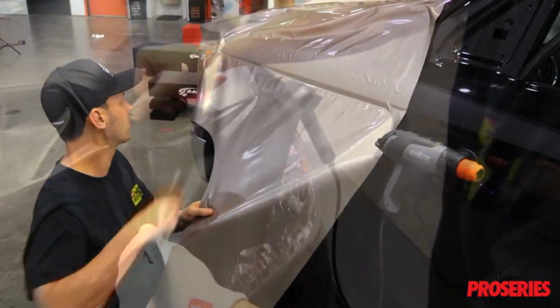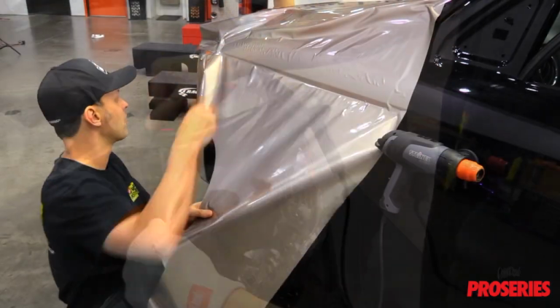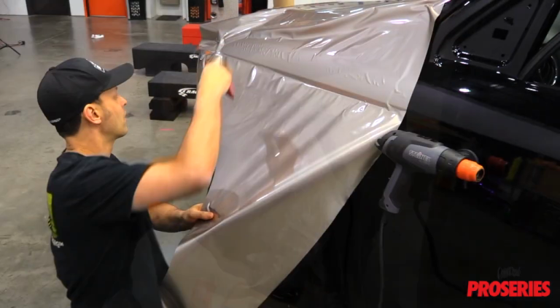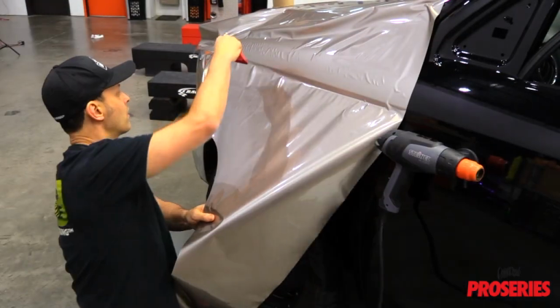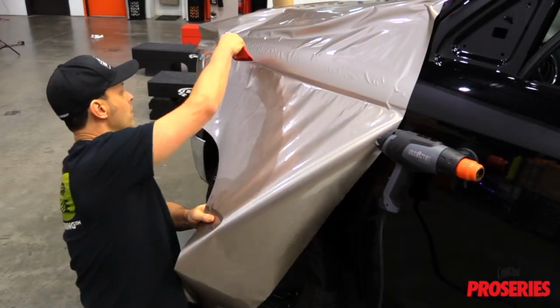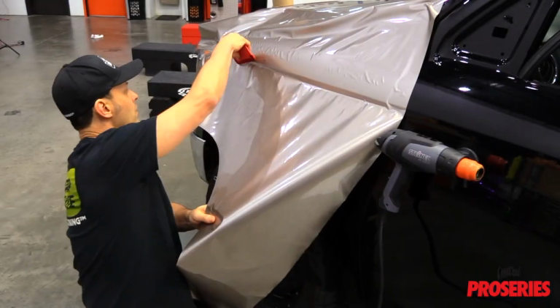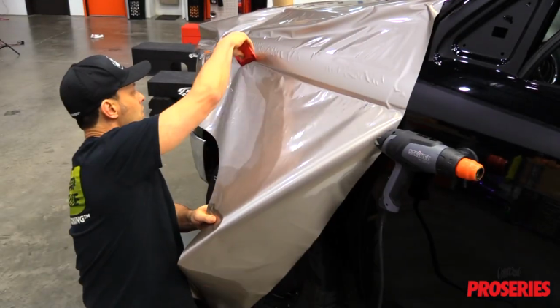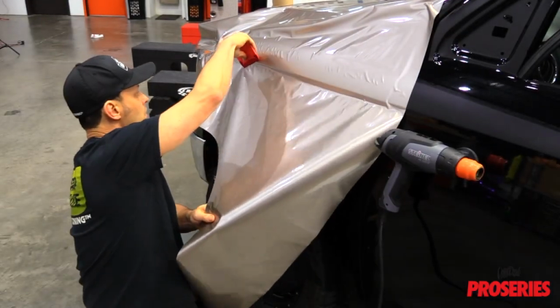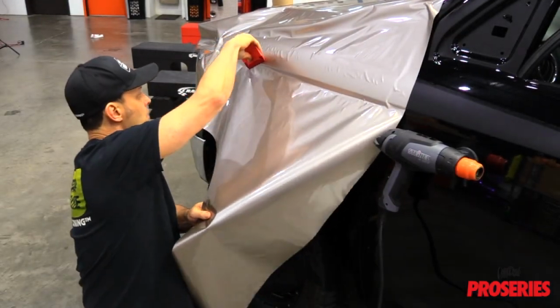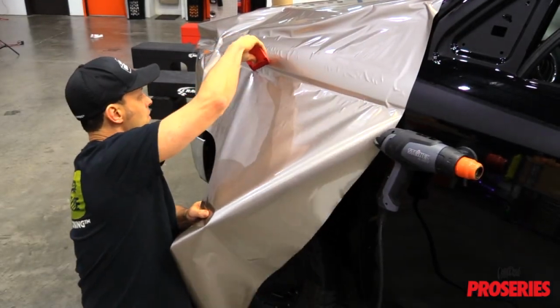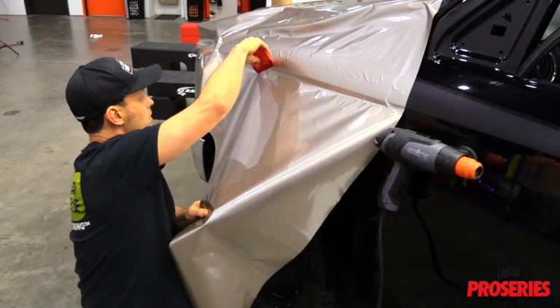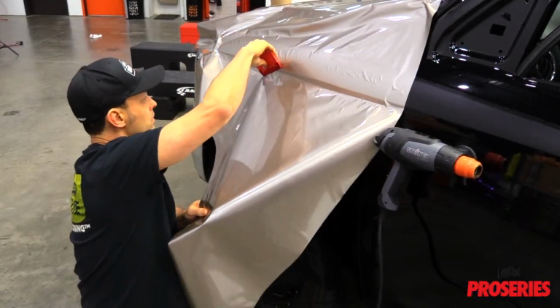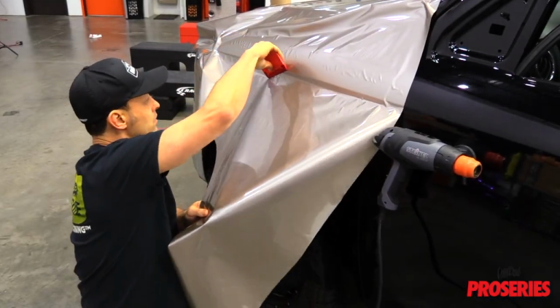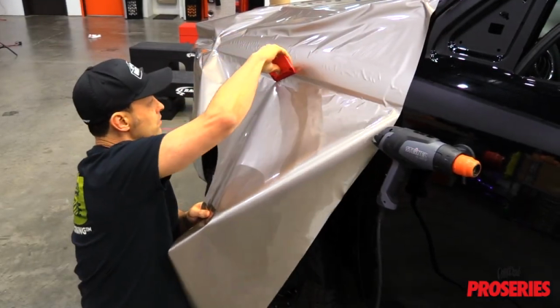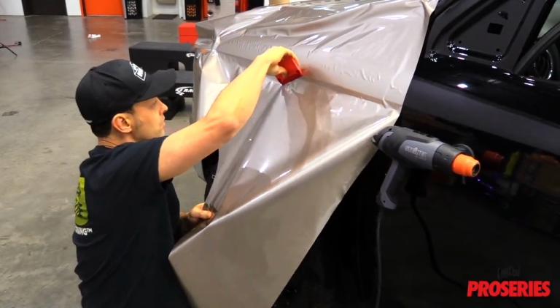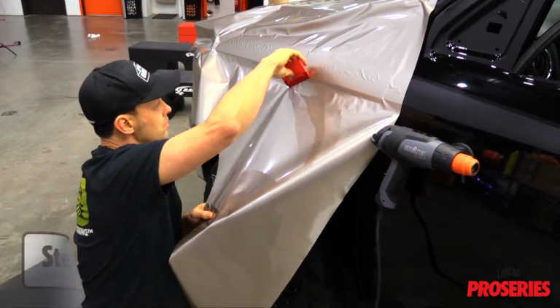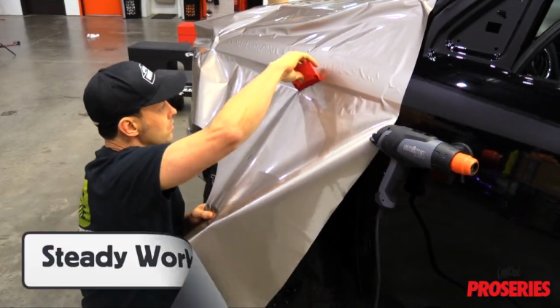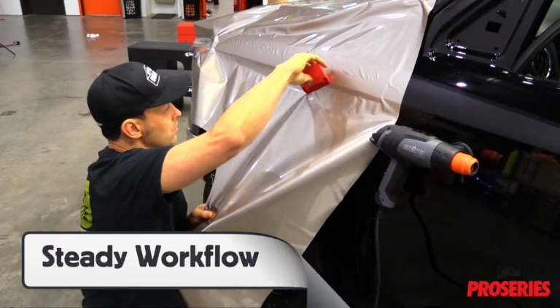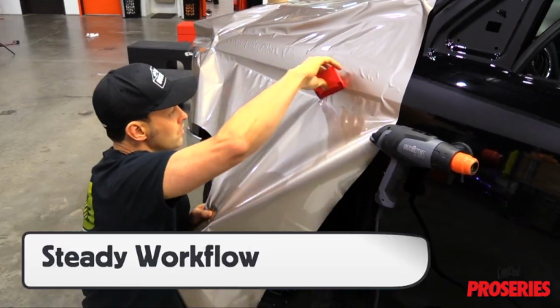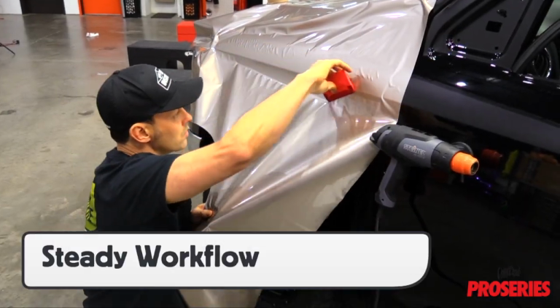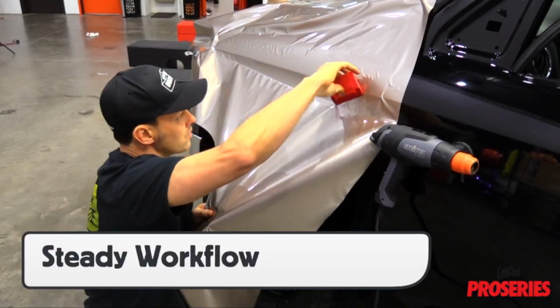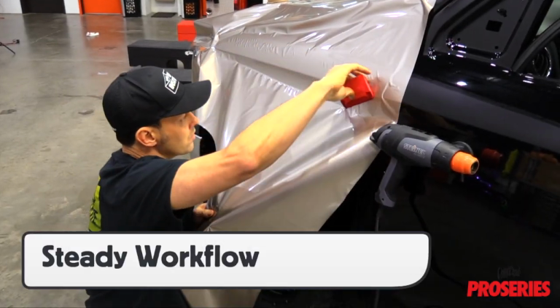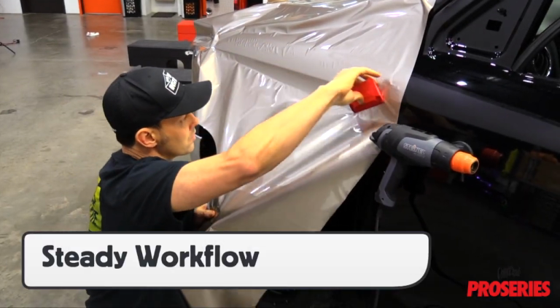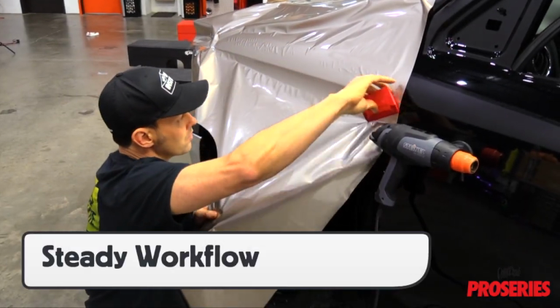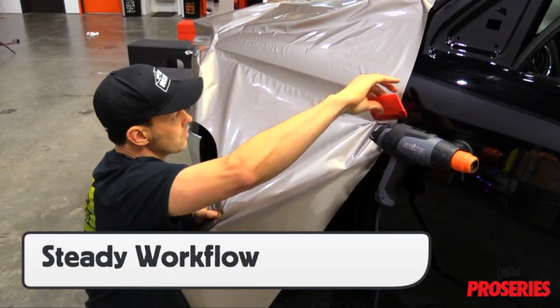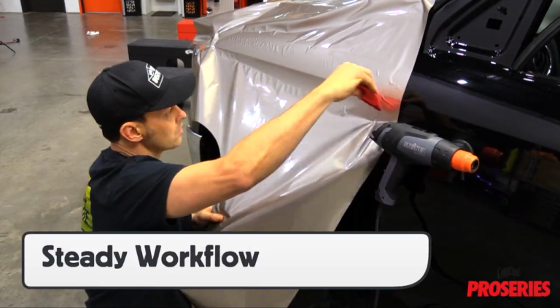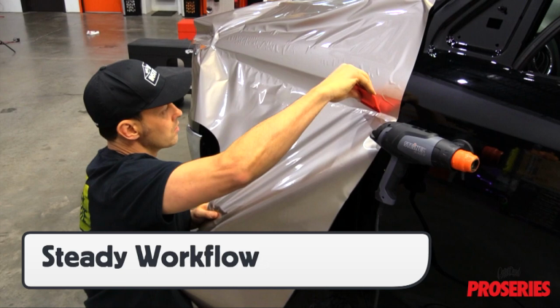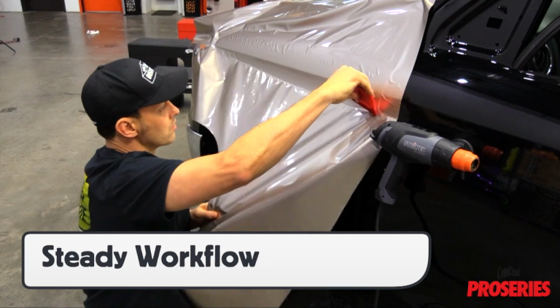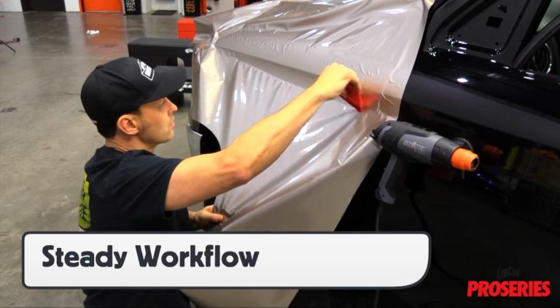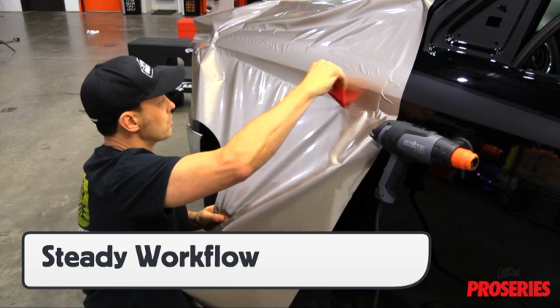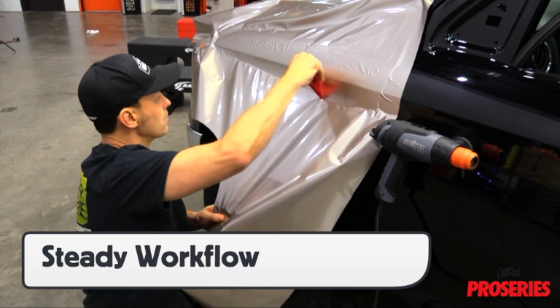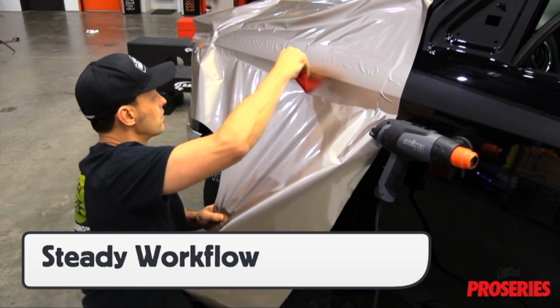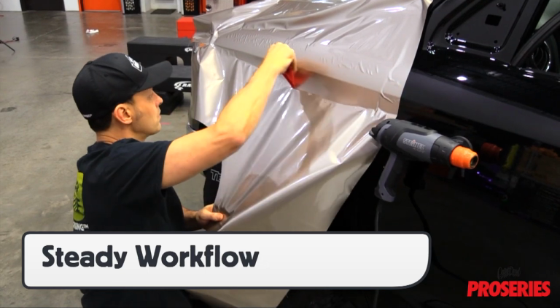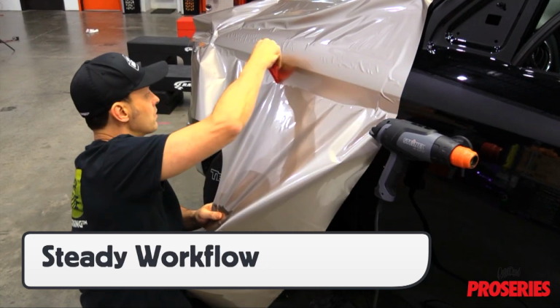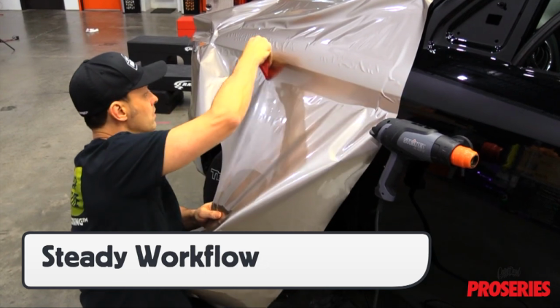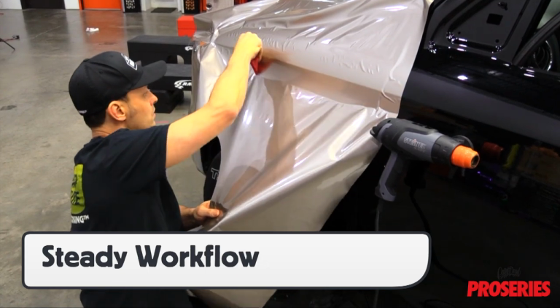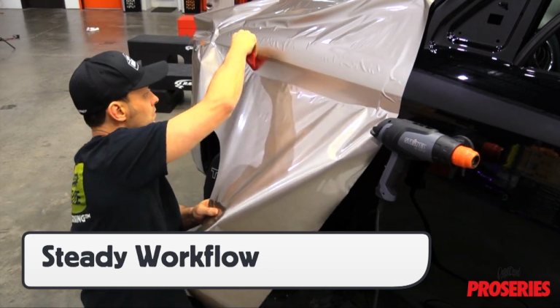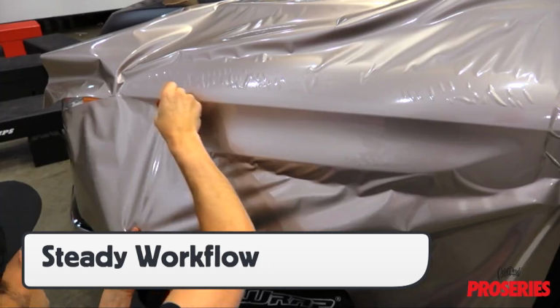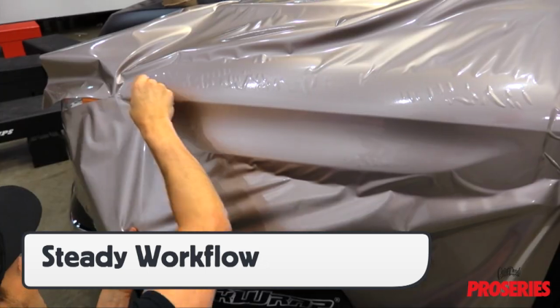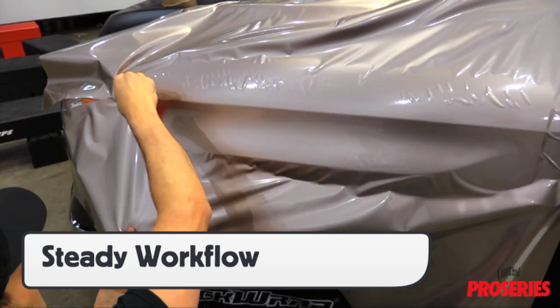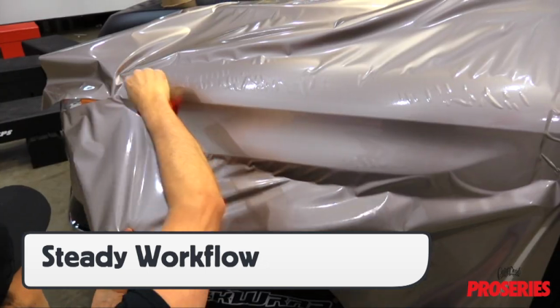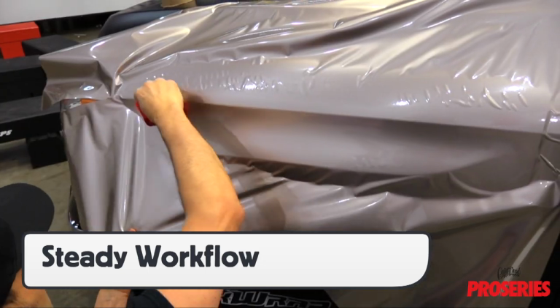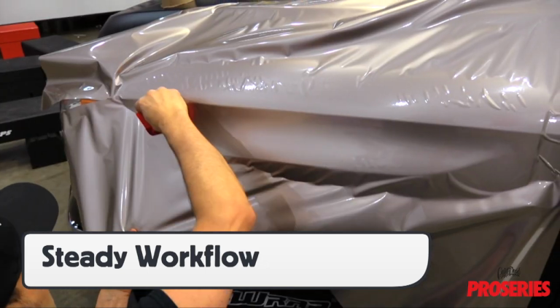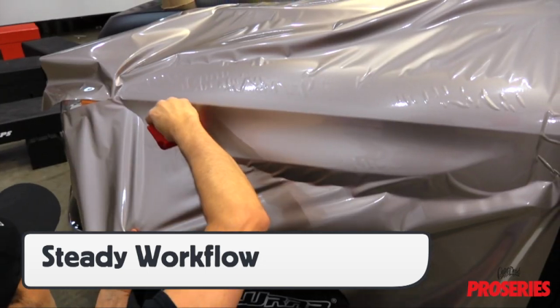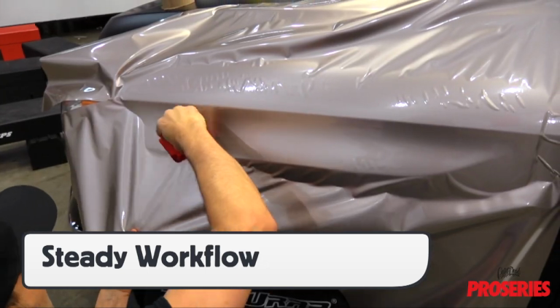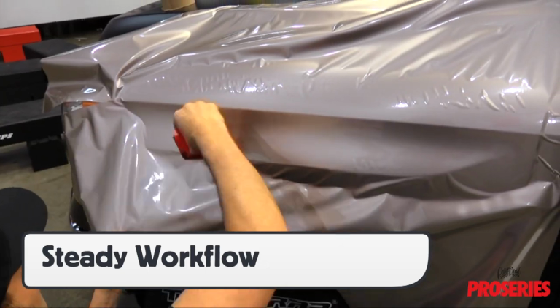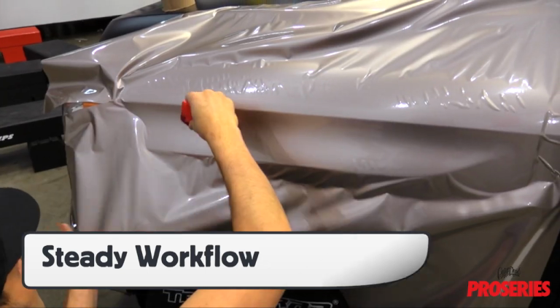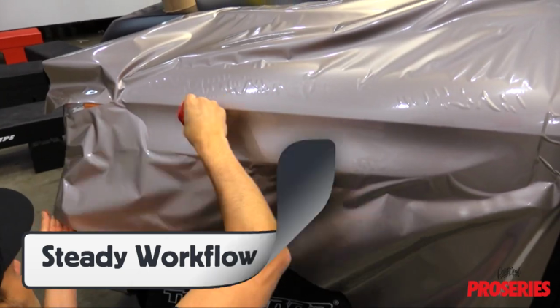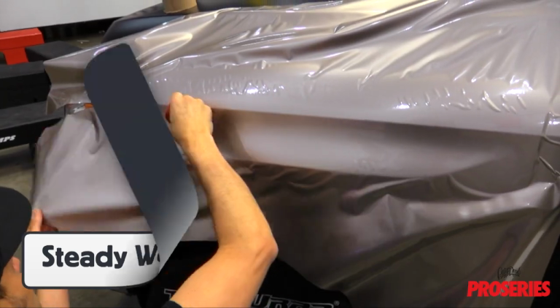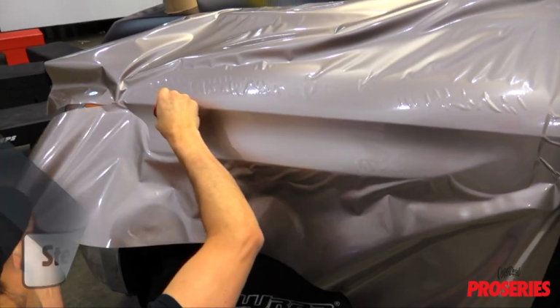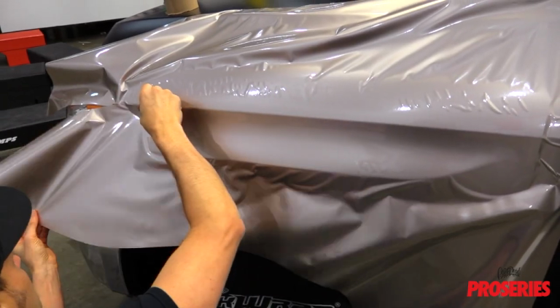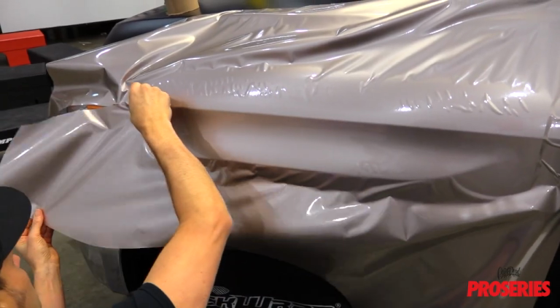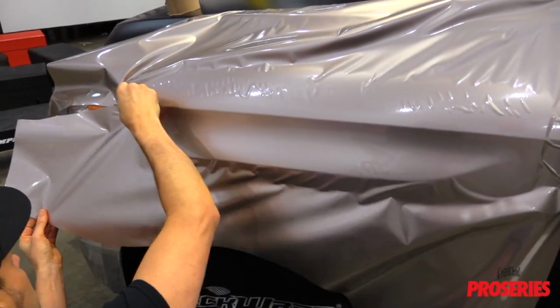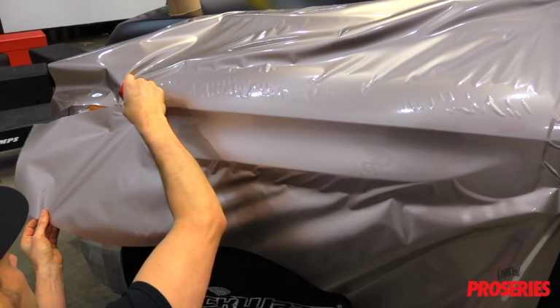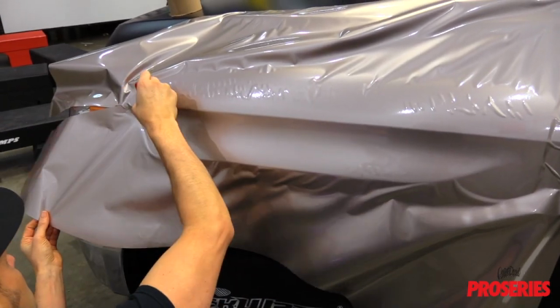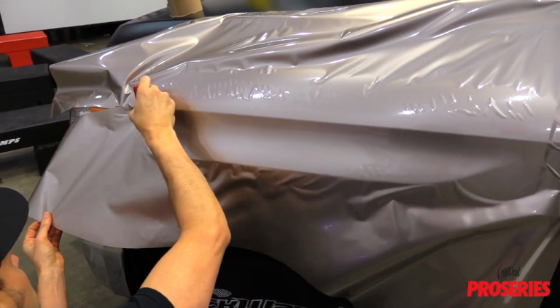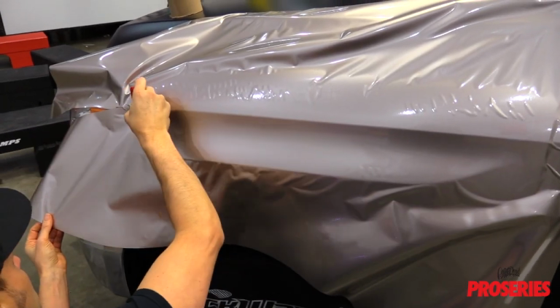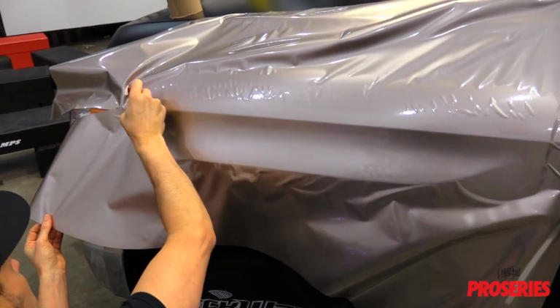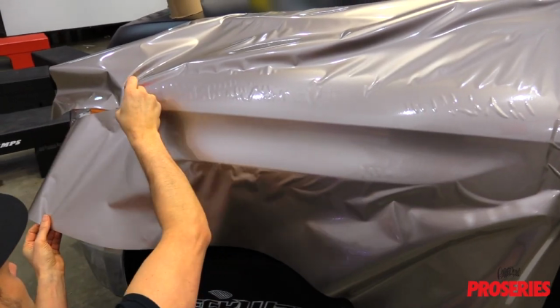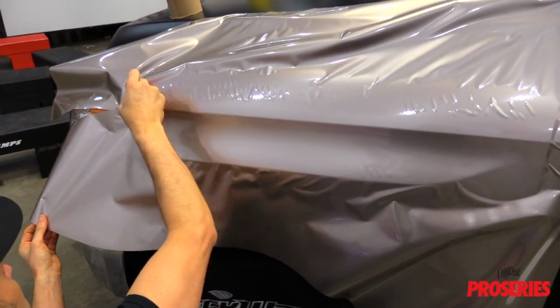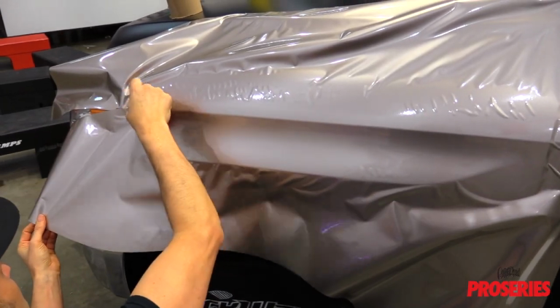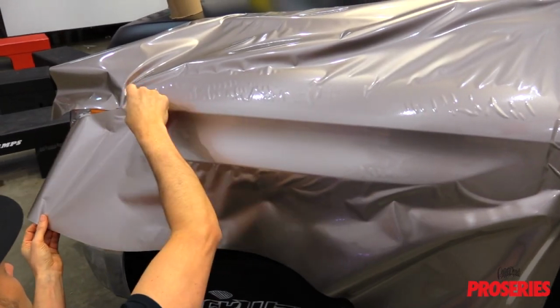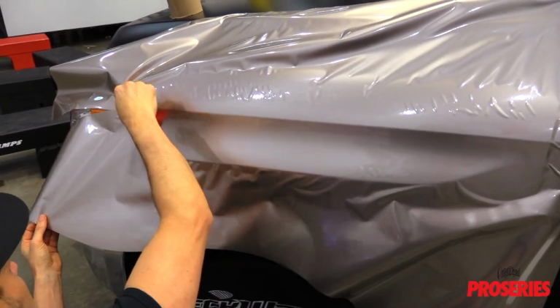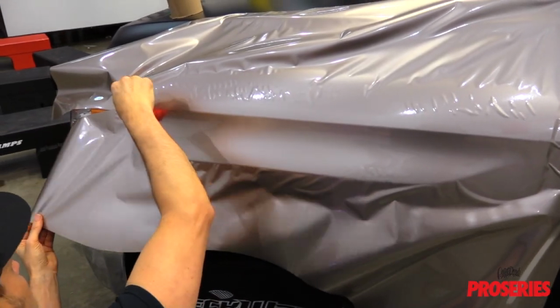By not having to constantly grab a heat gun or torch, it helps create a steady workflow that can lower install times as well as raise quality.